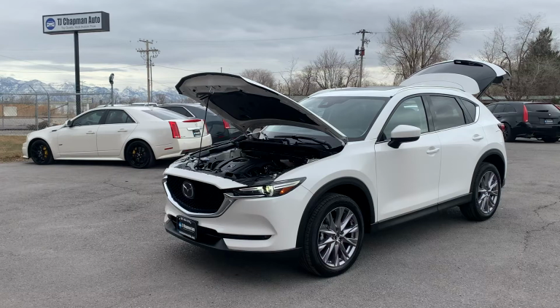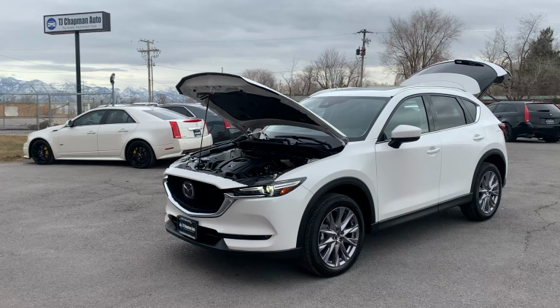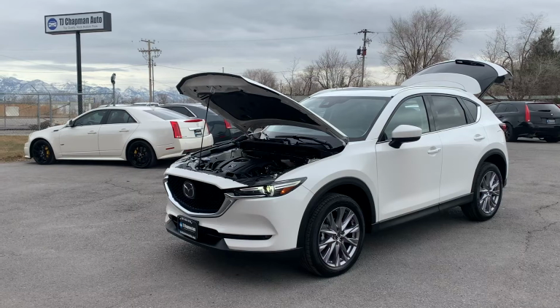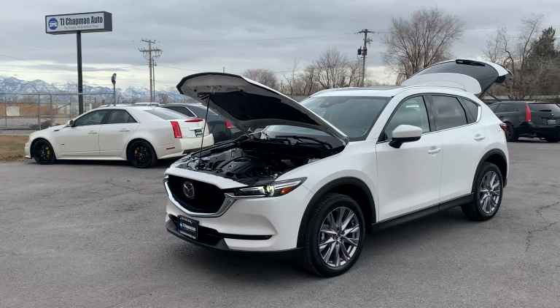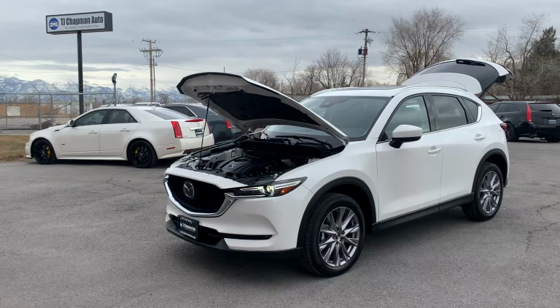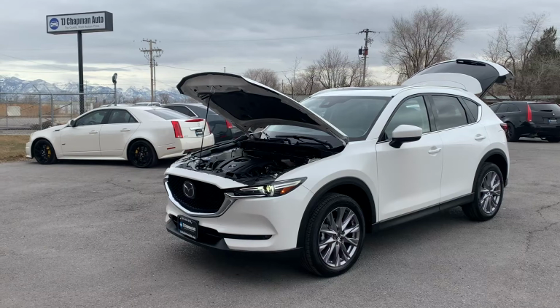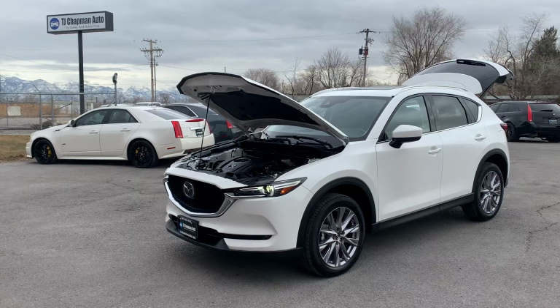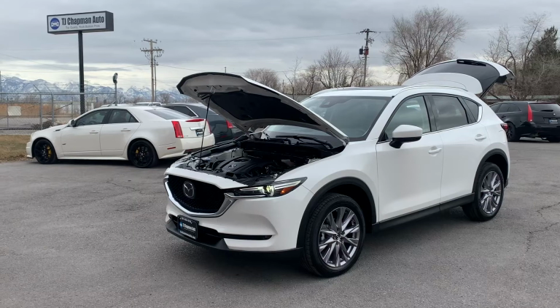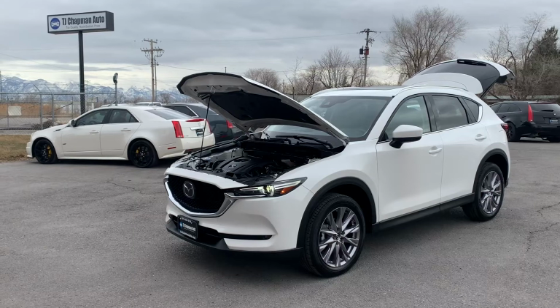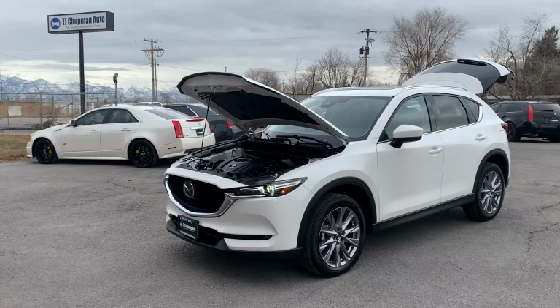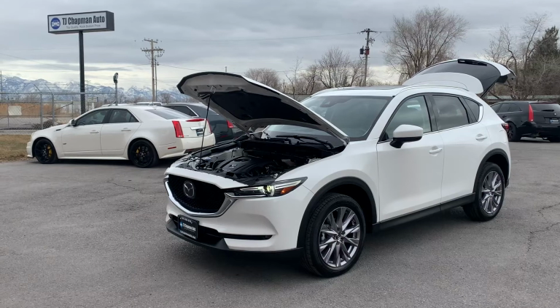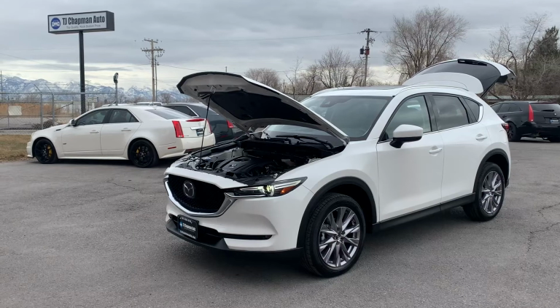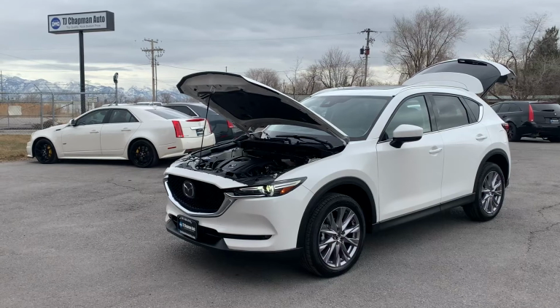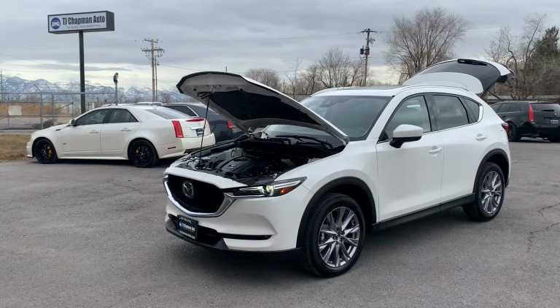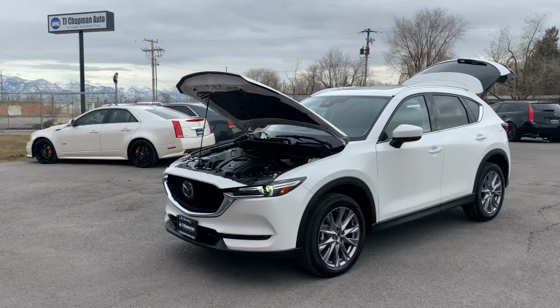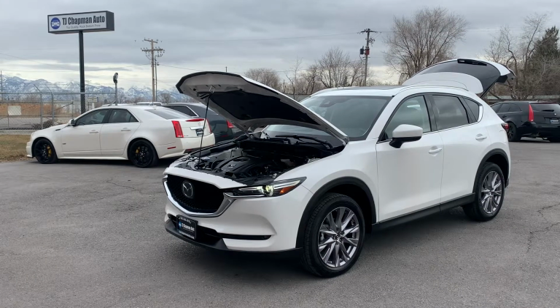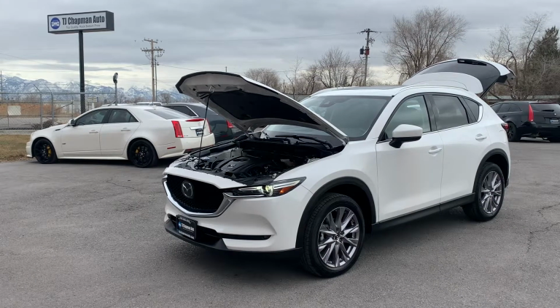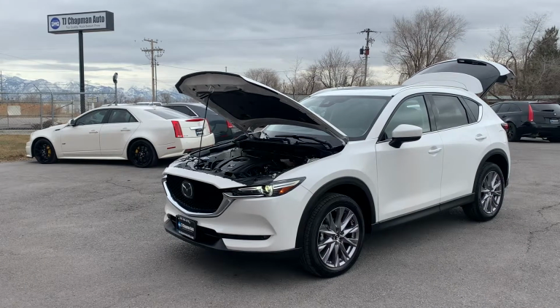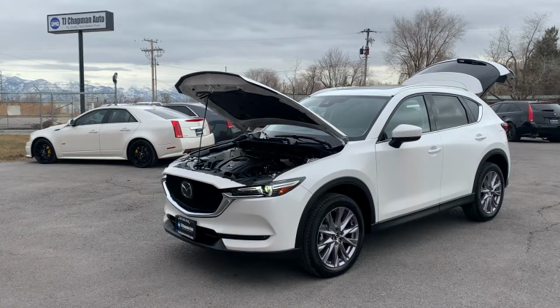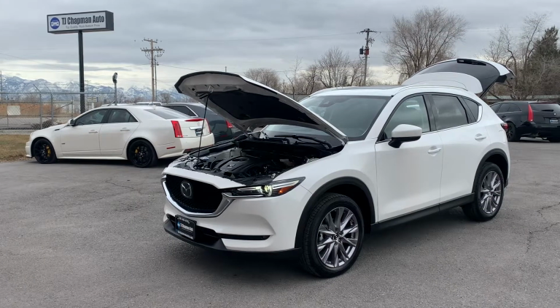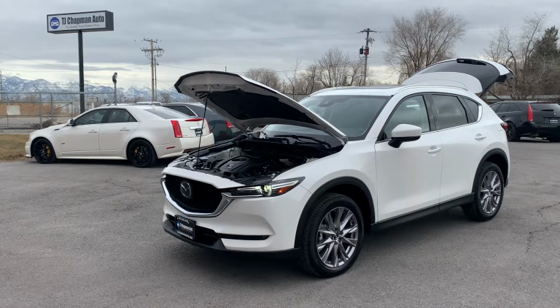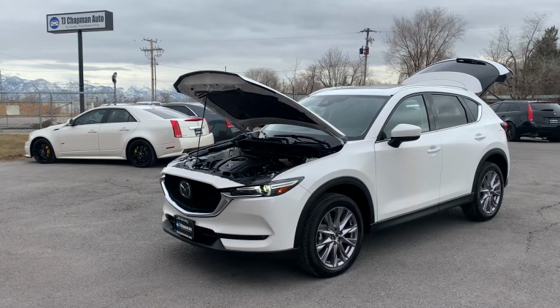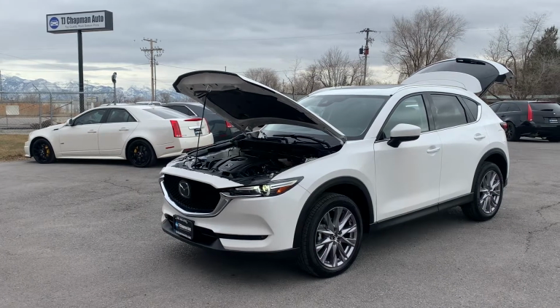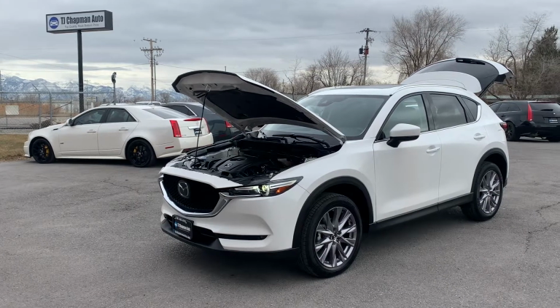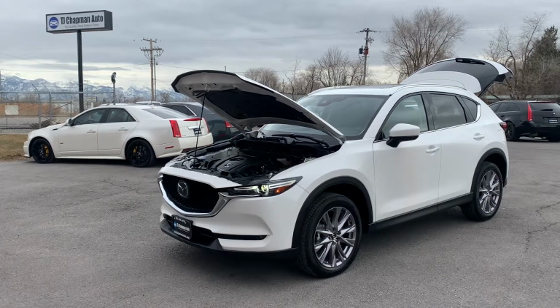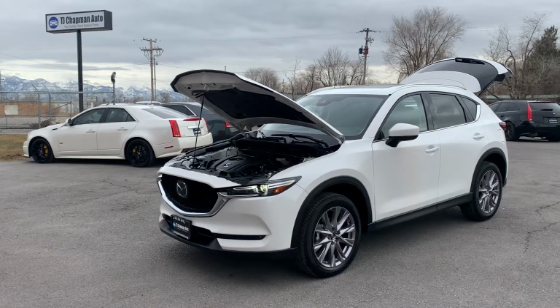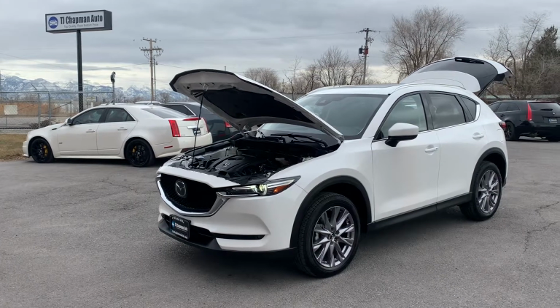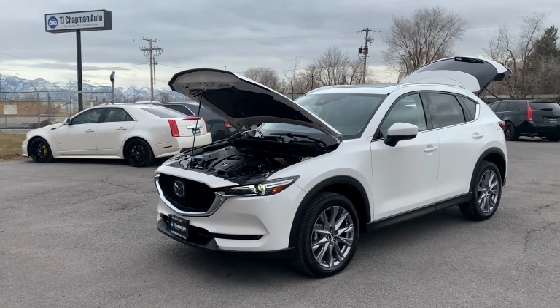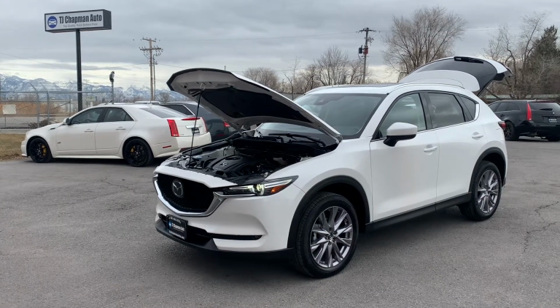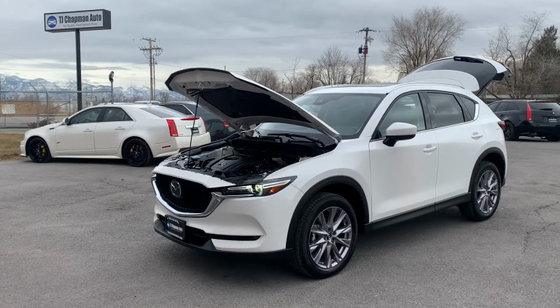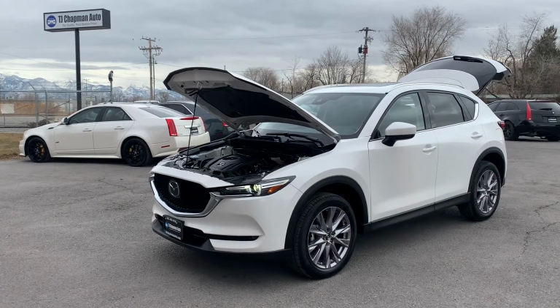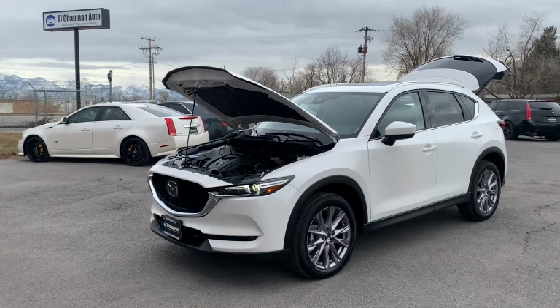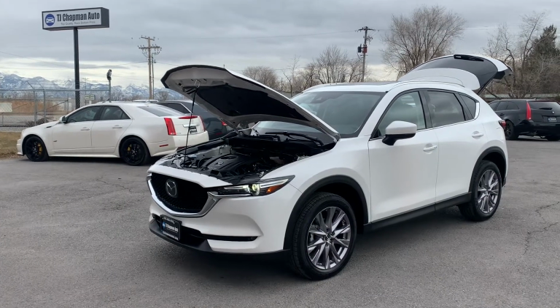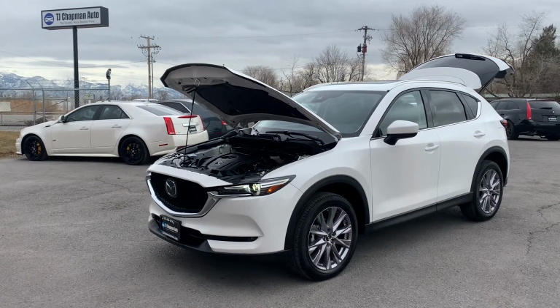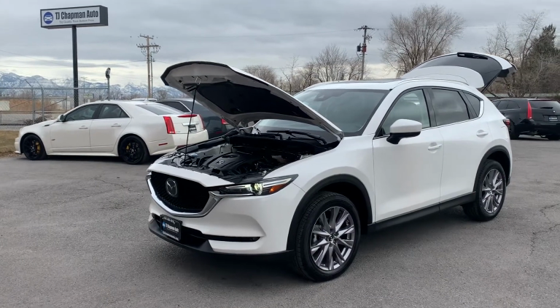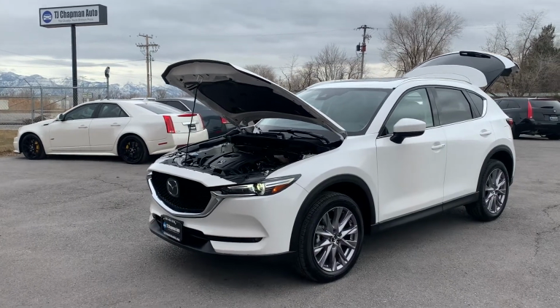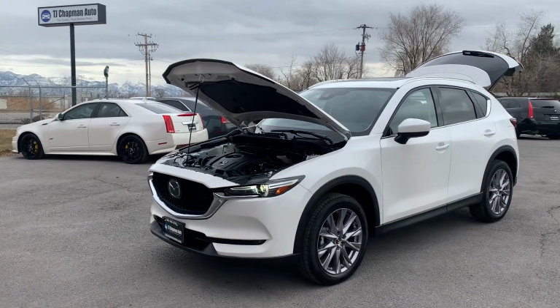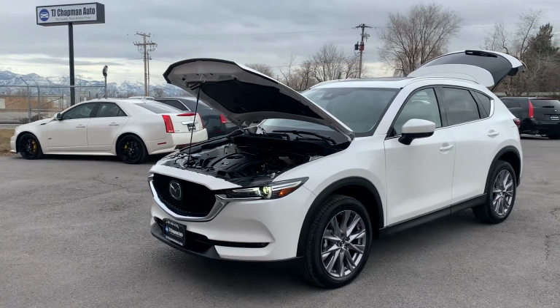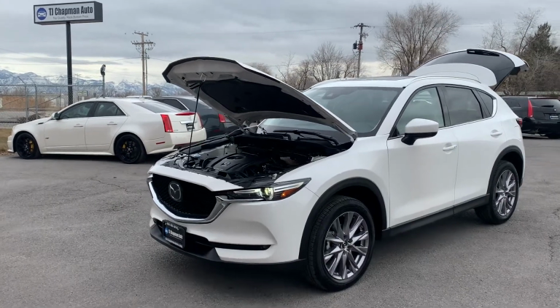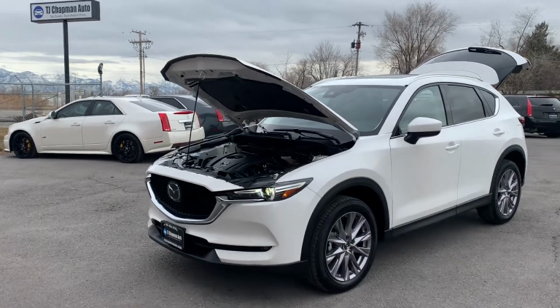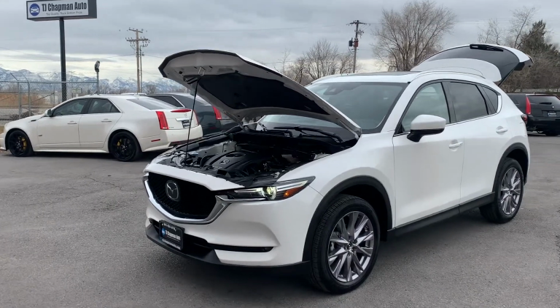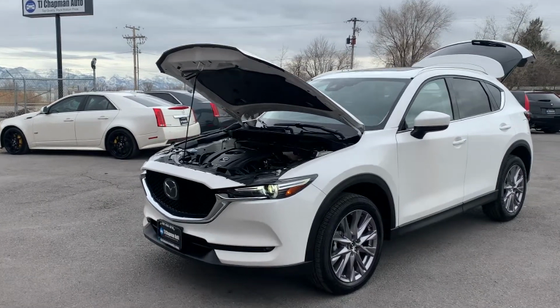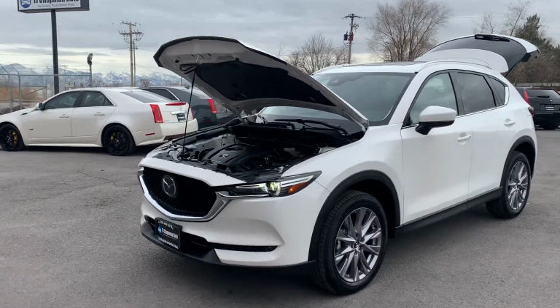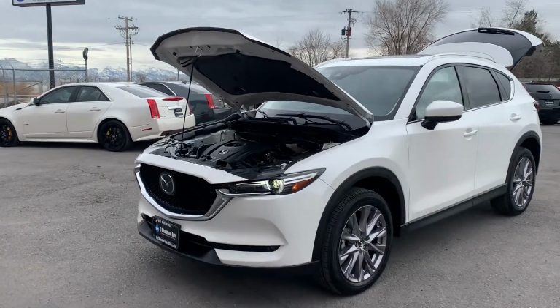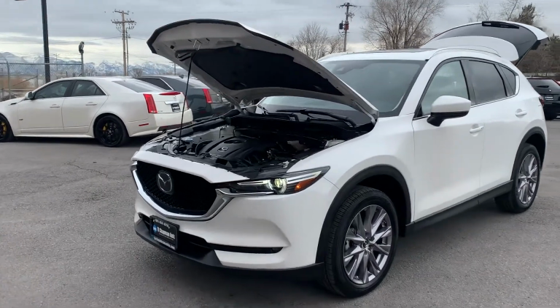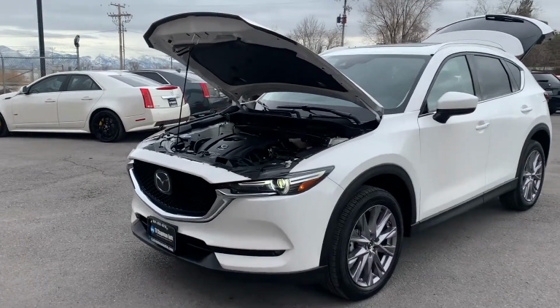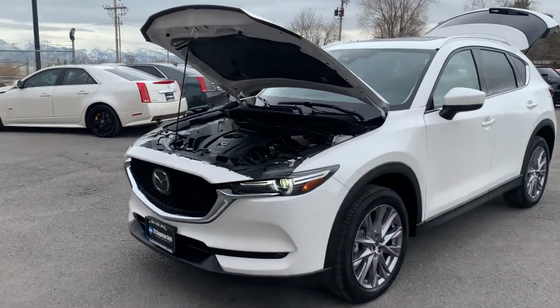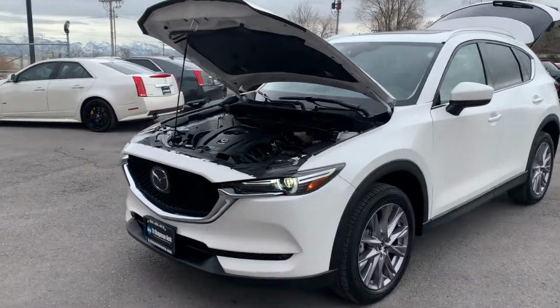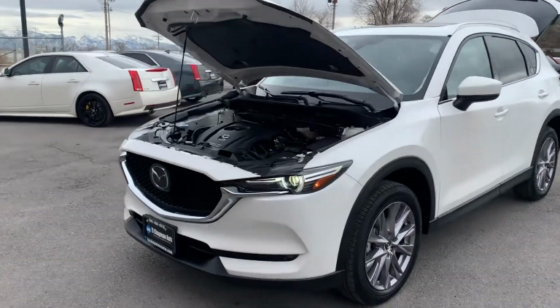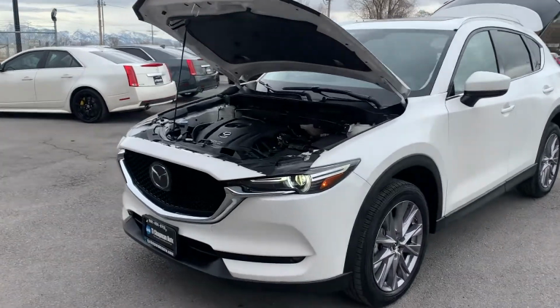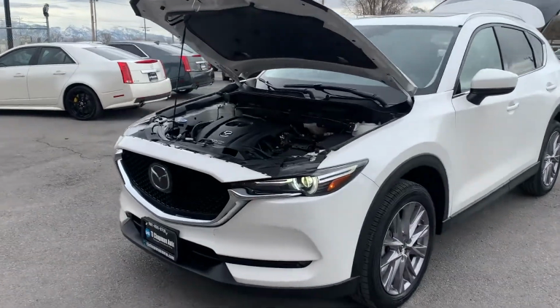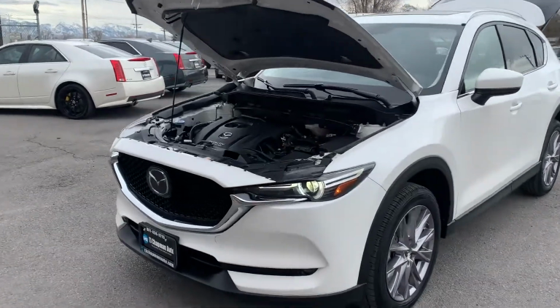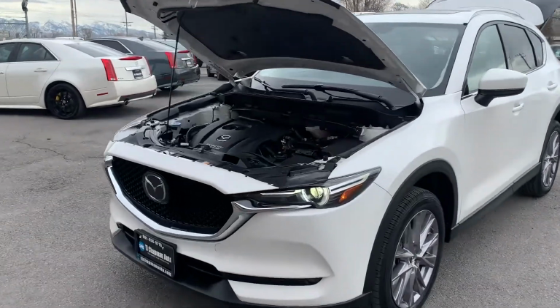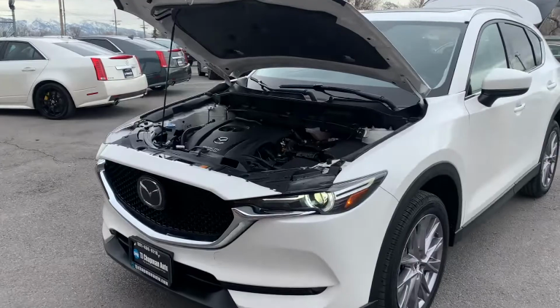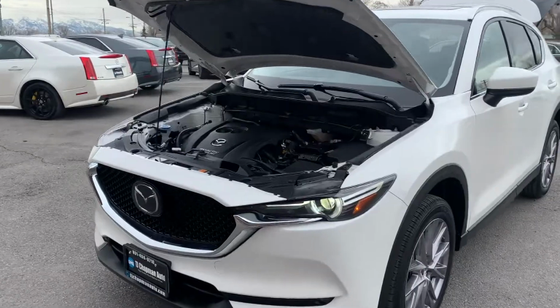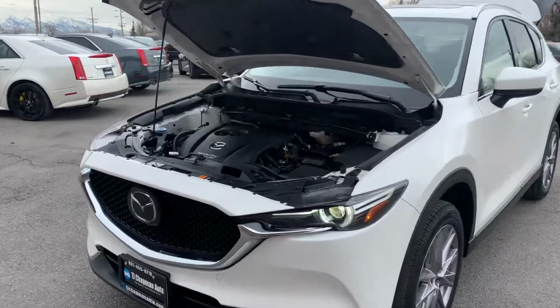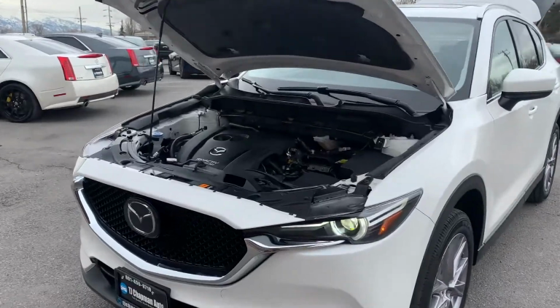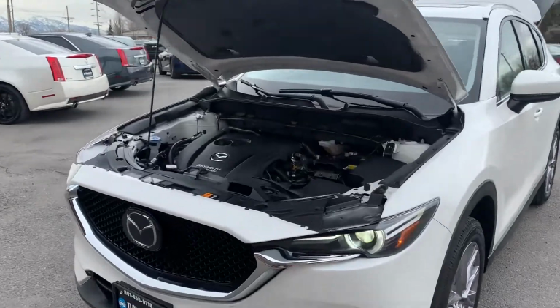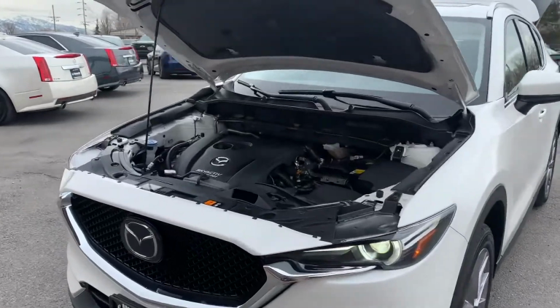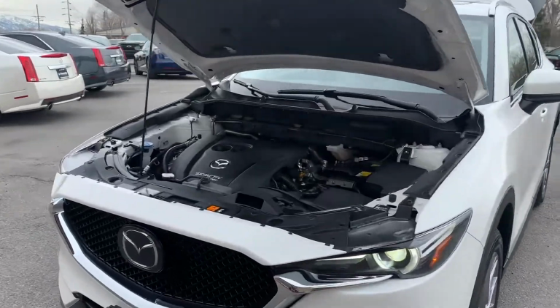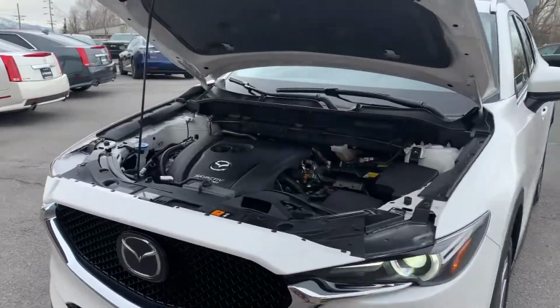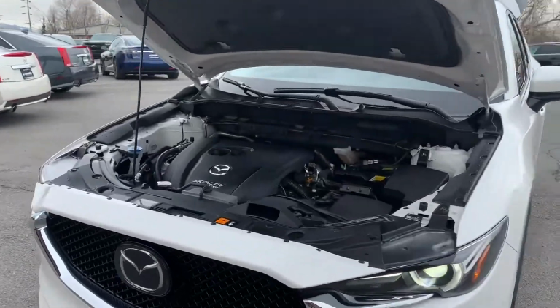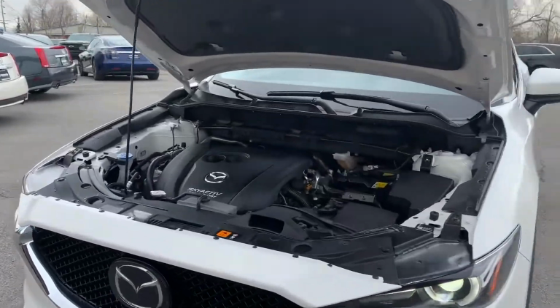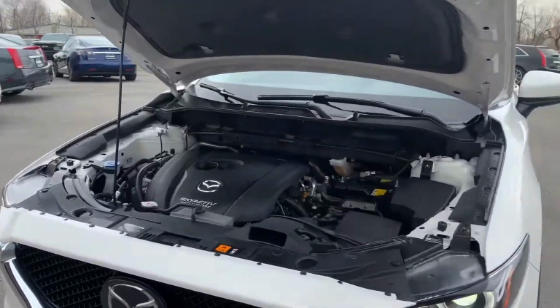Hello everyone, today we have a Mazda CX-5 2020. It's a Grand Touring trim.